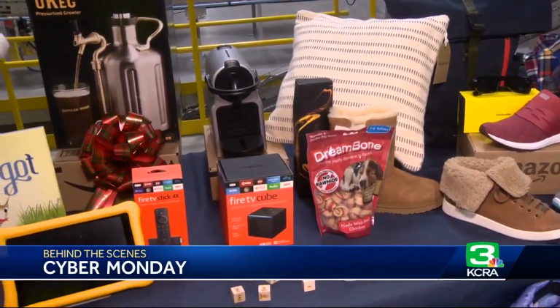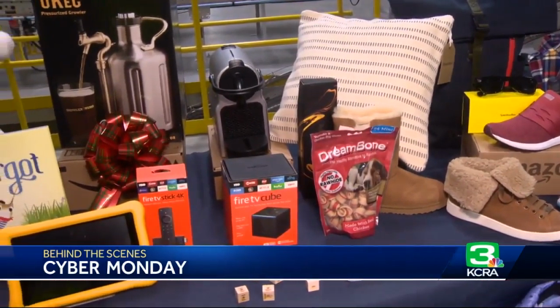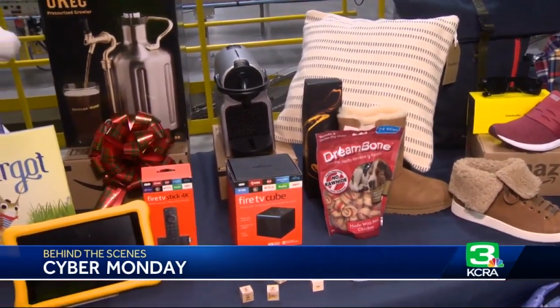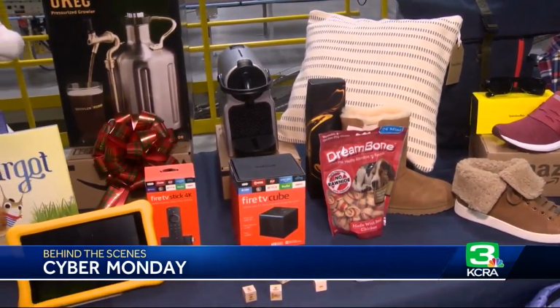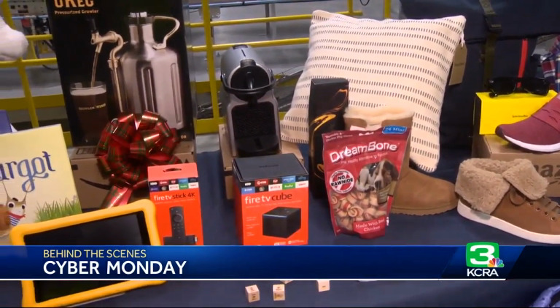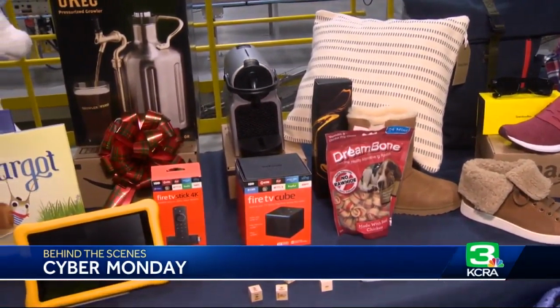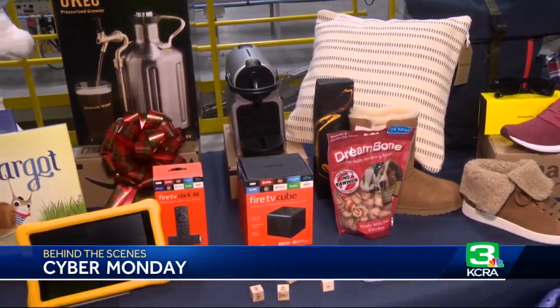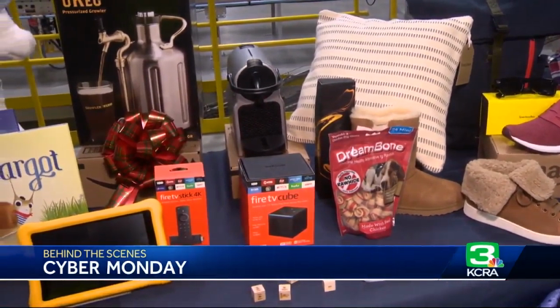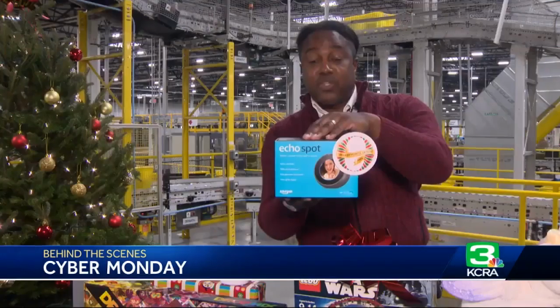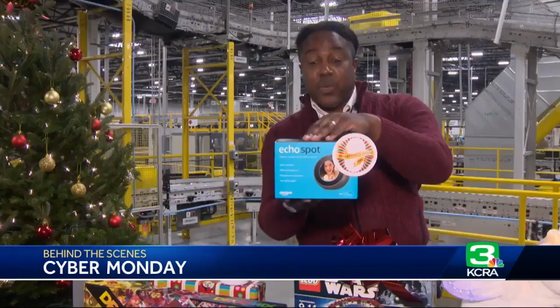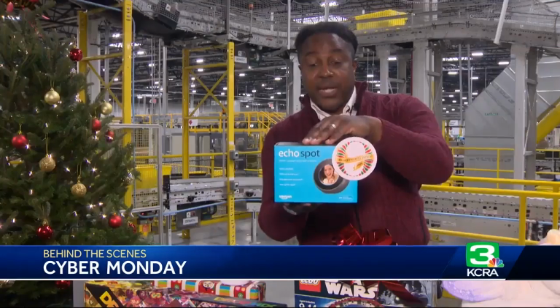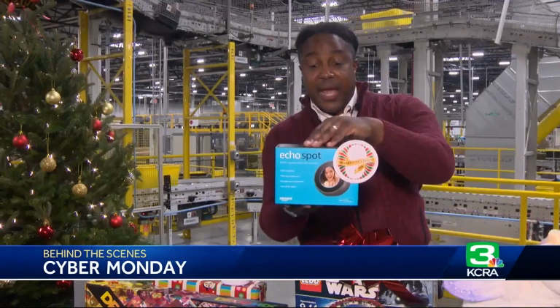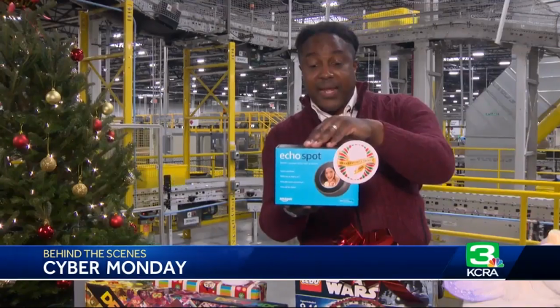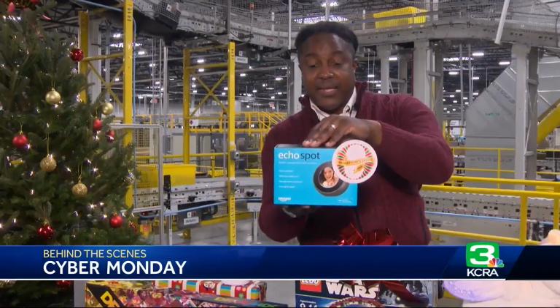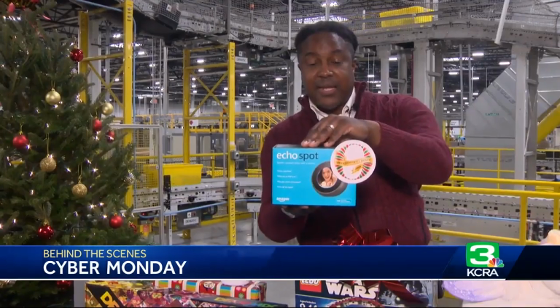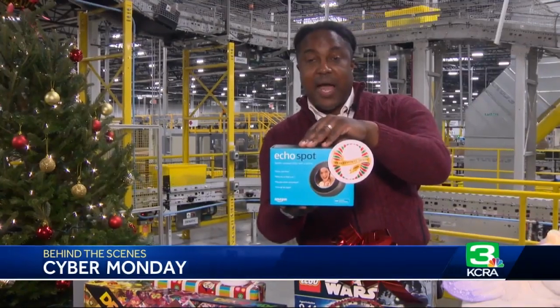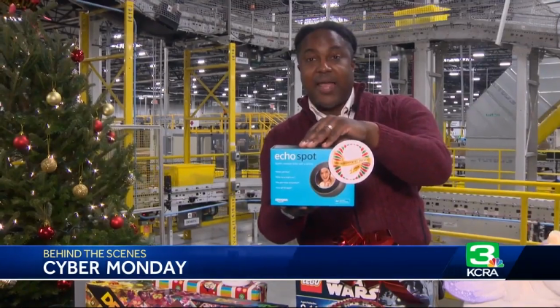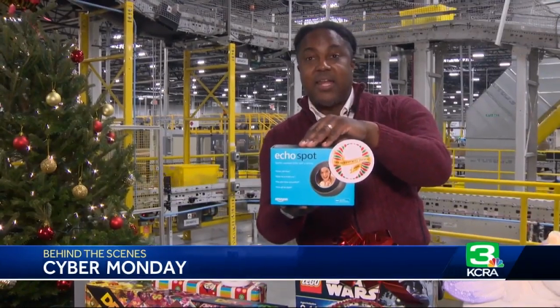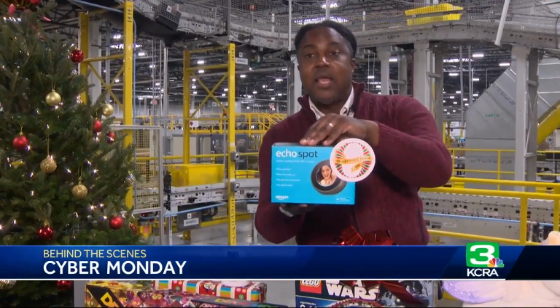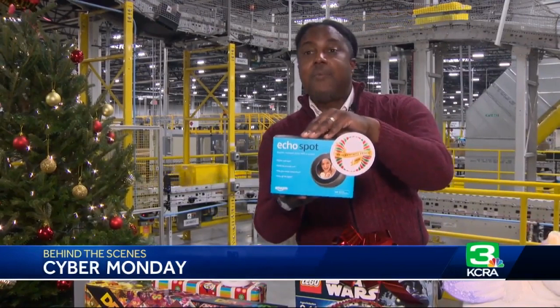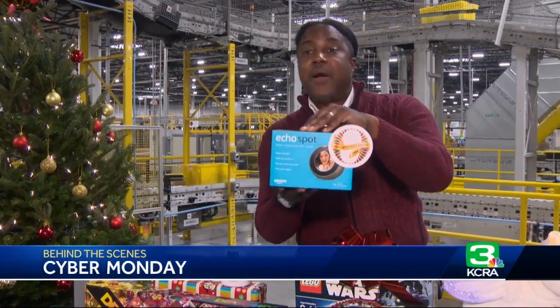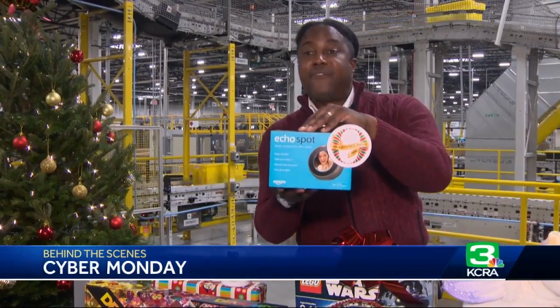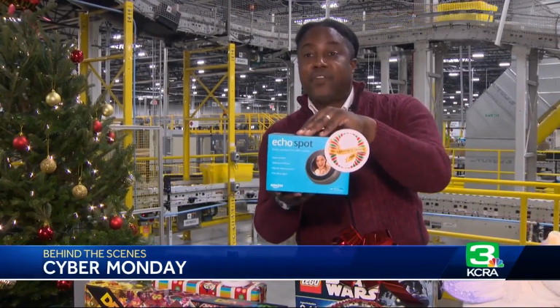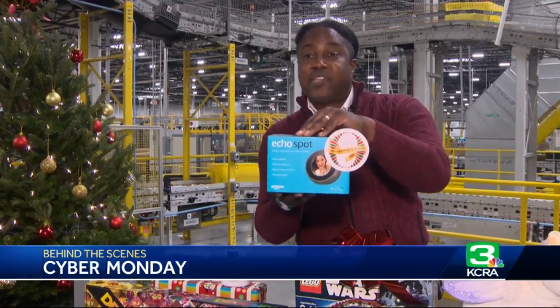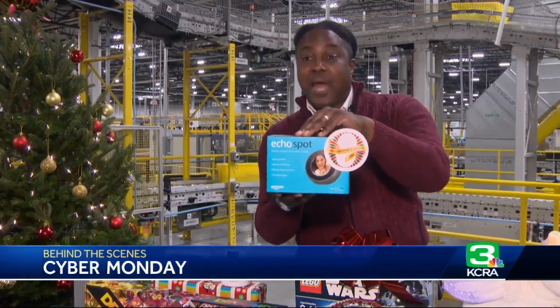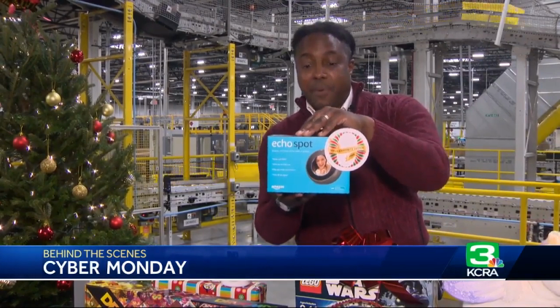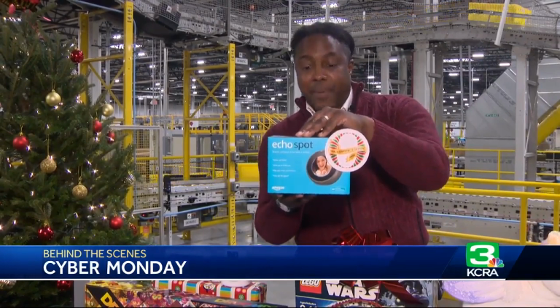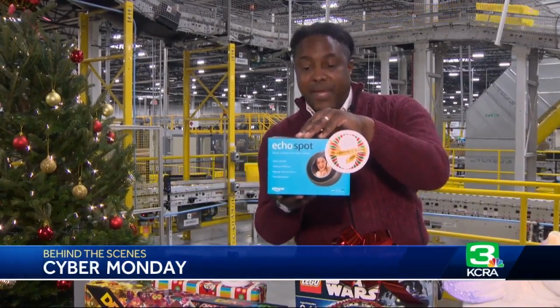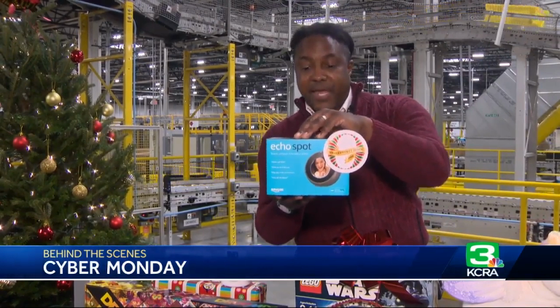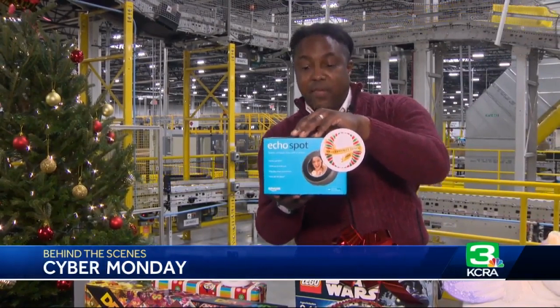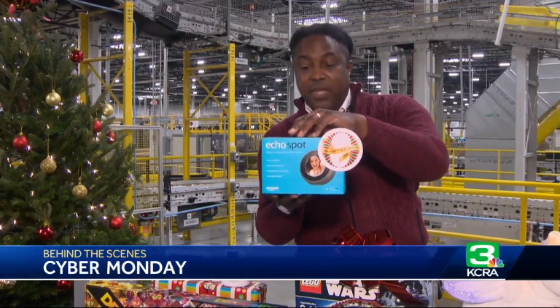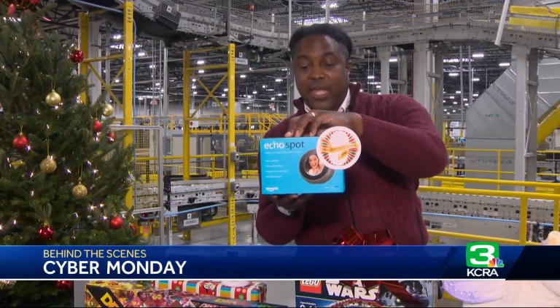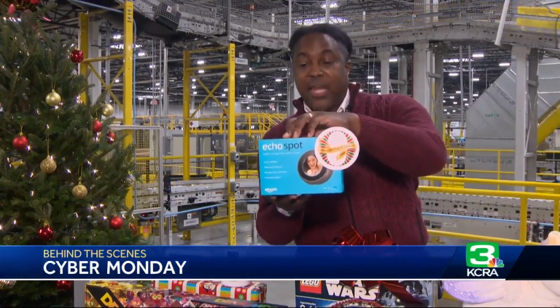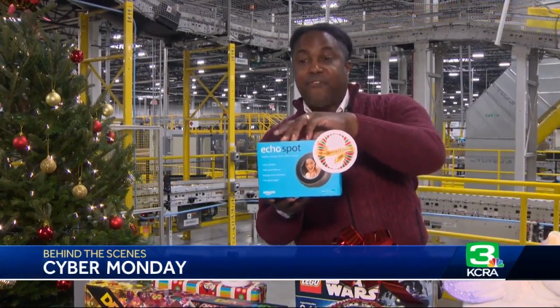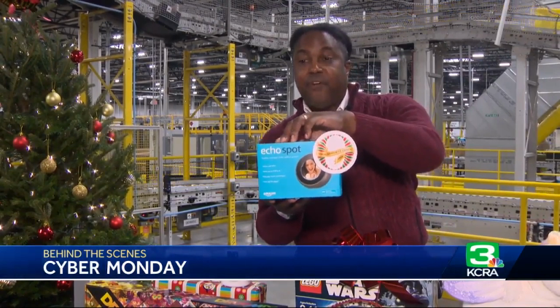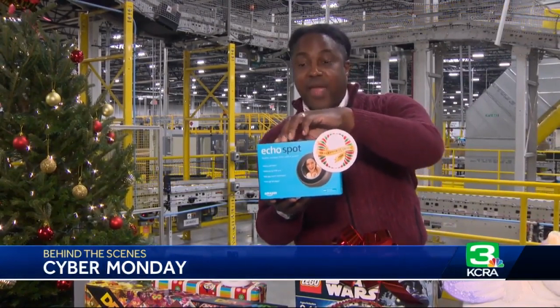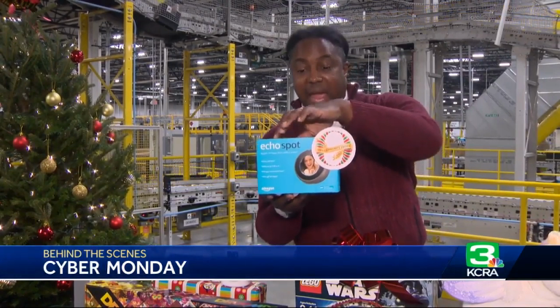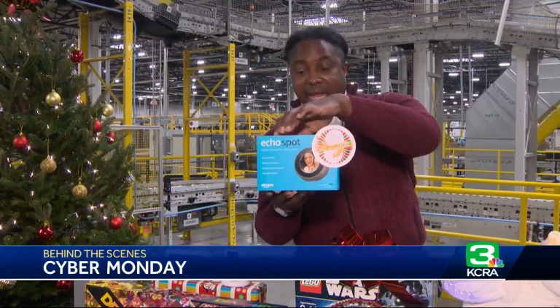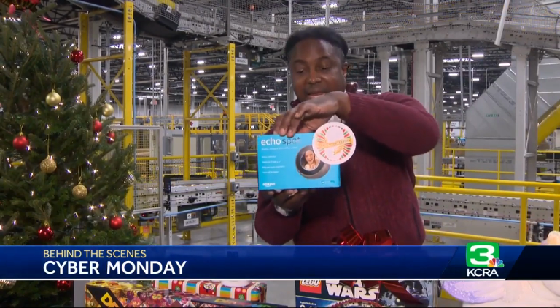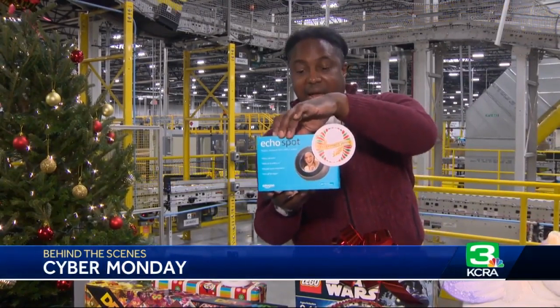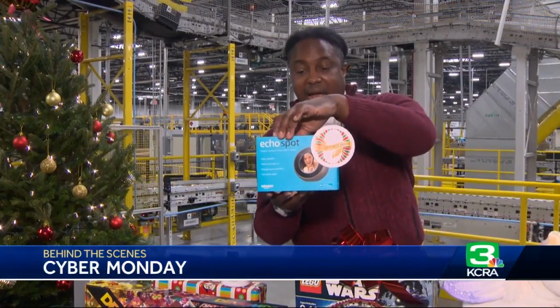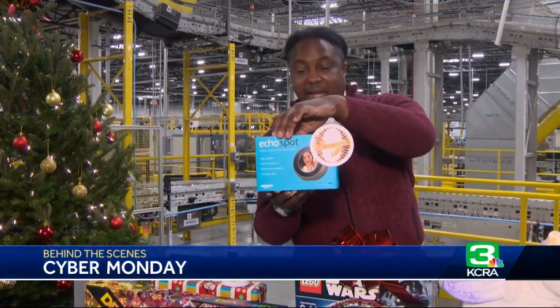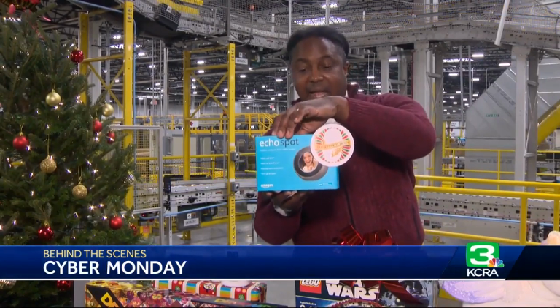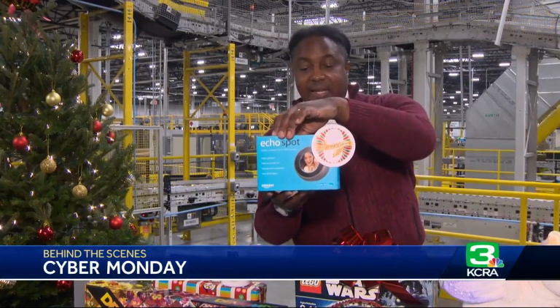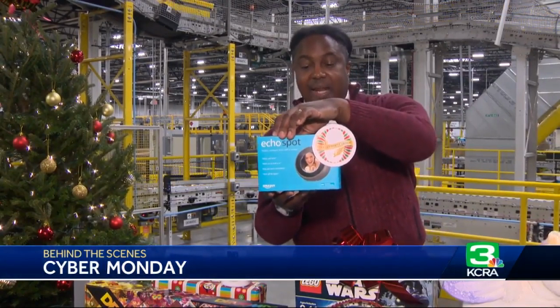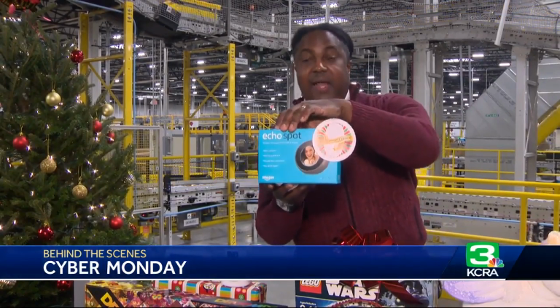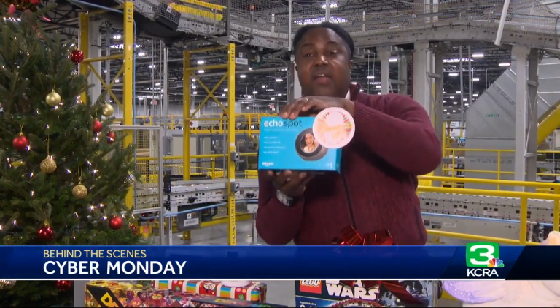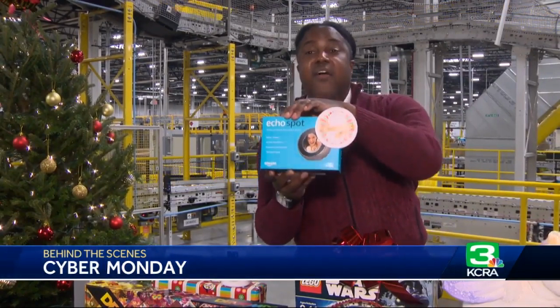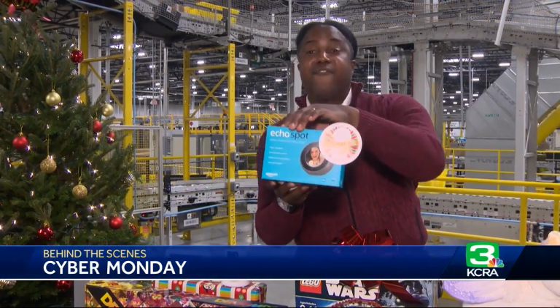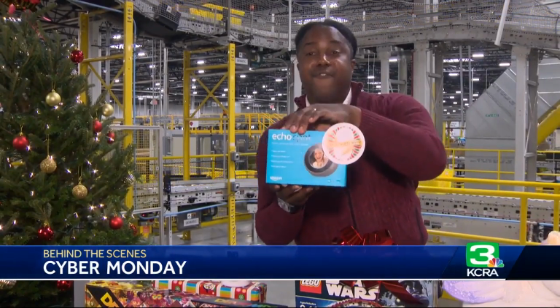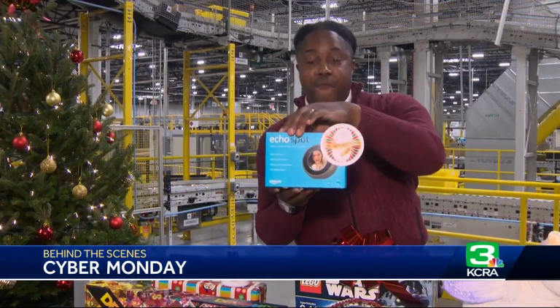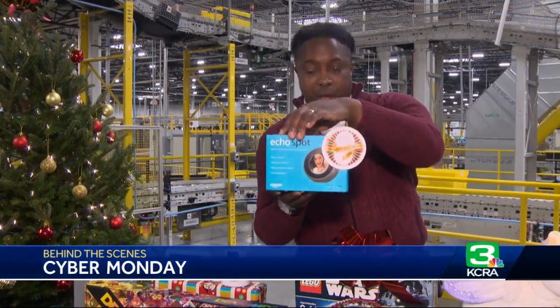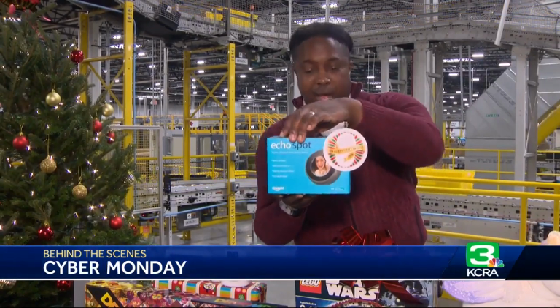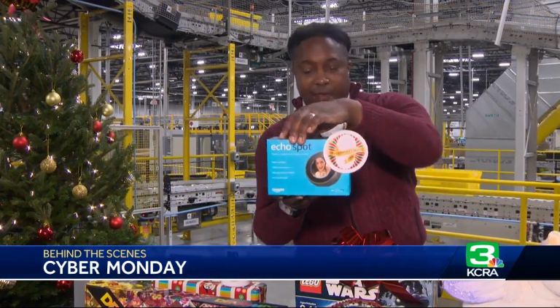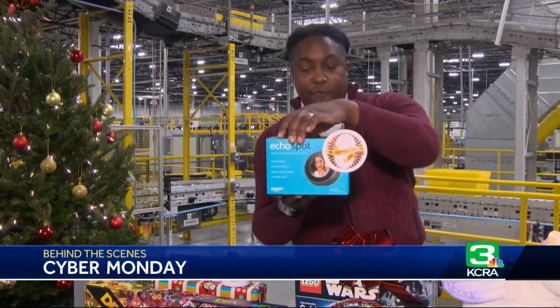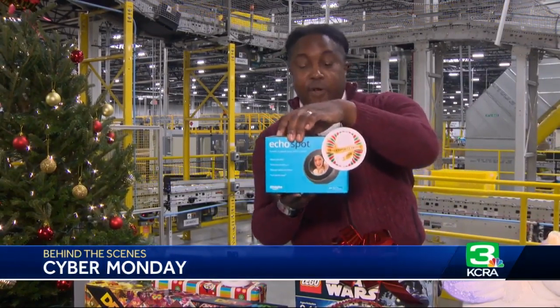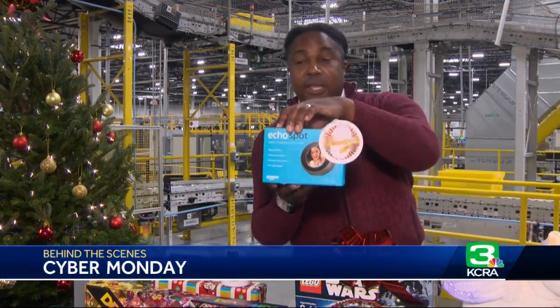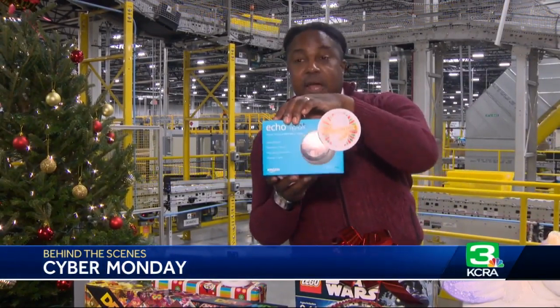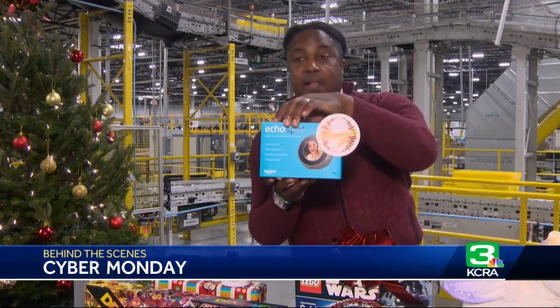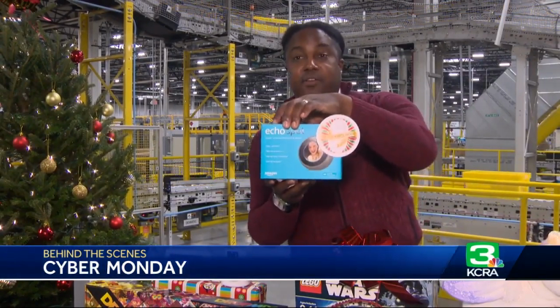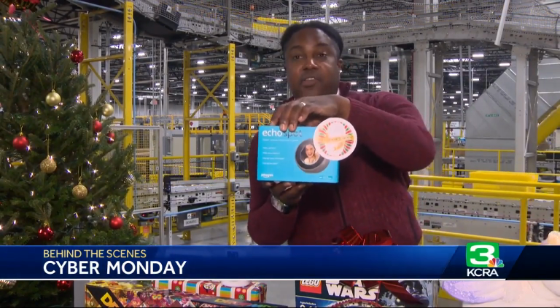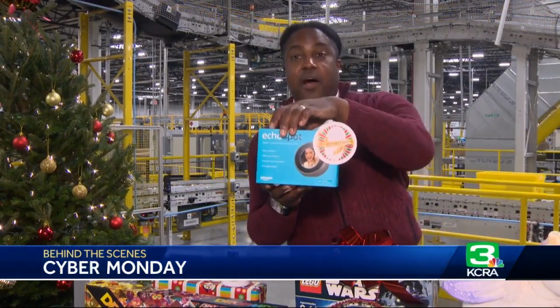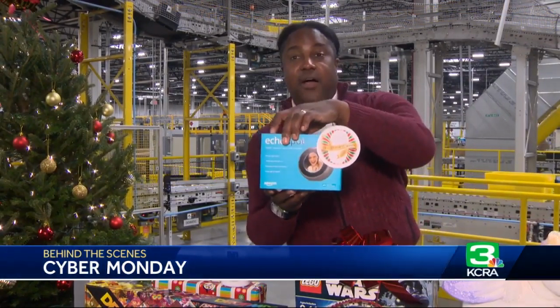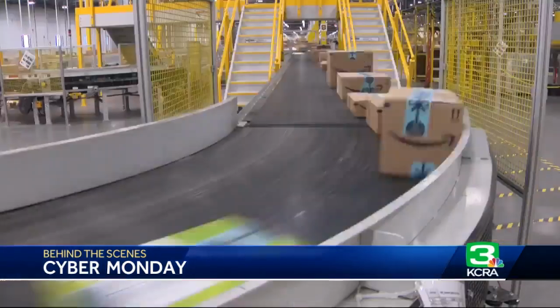It's regularly $129.99, but for Cyber Monday you can get it for $89.99 — $40 off.